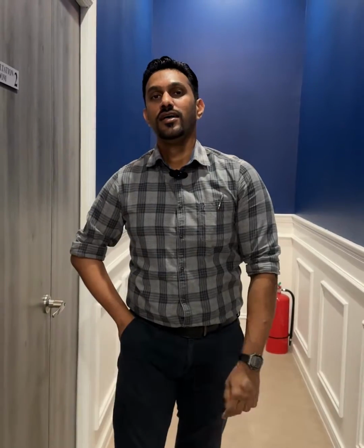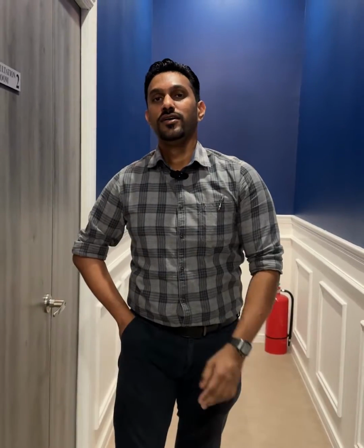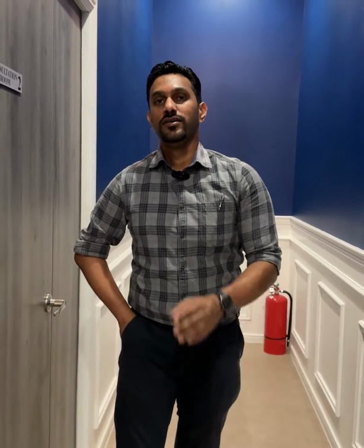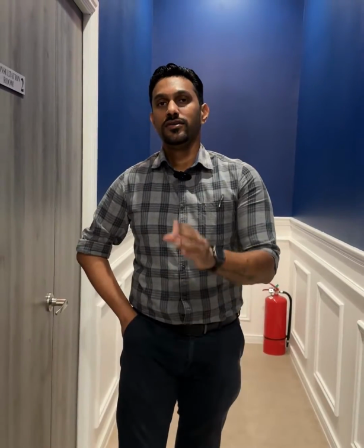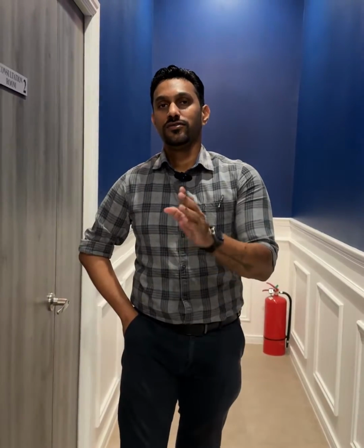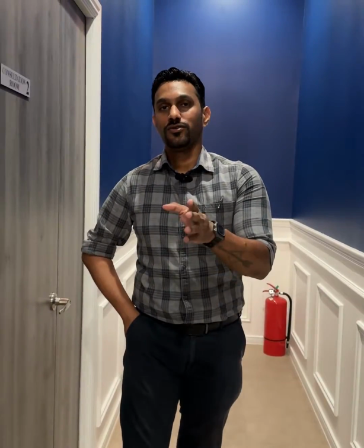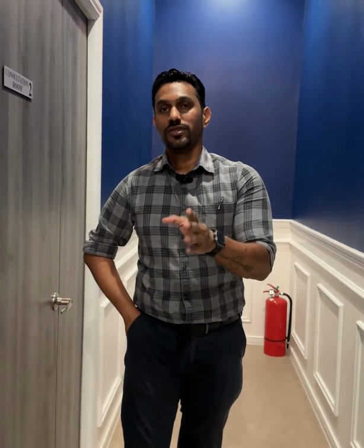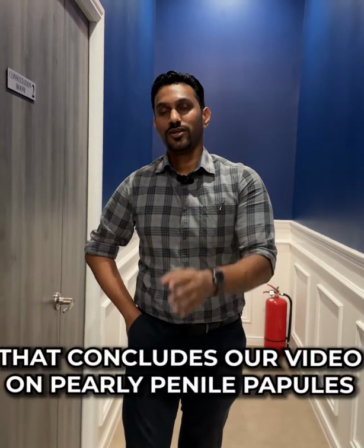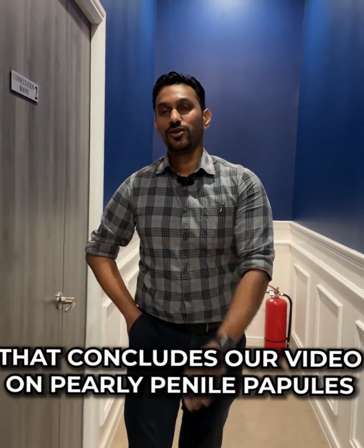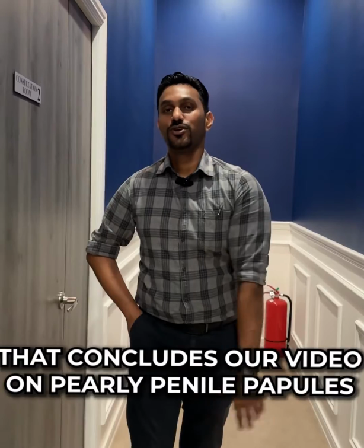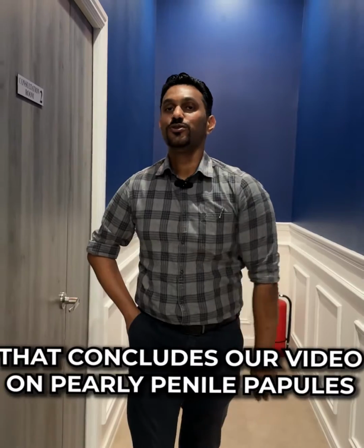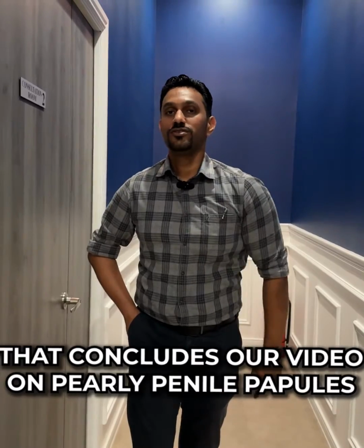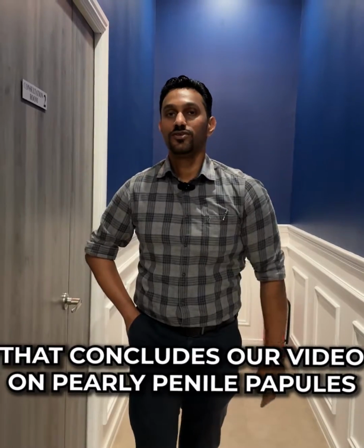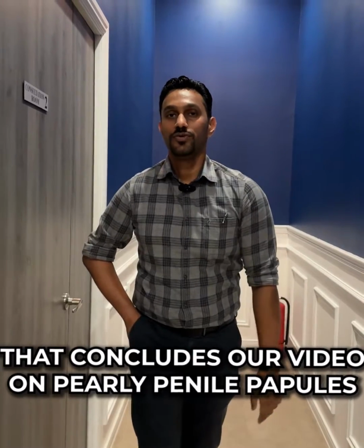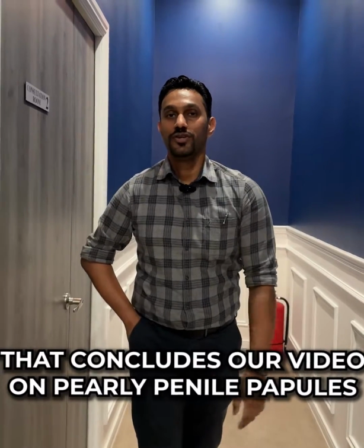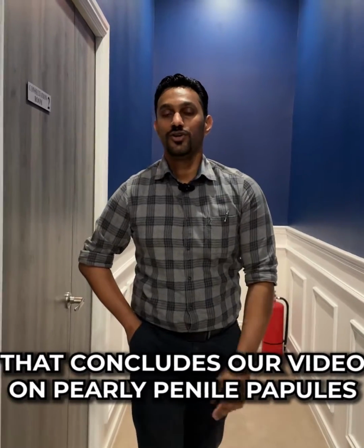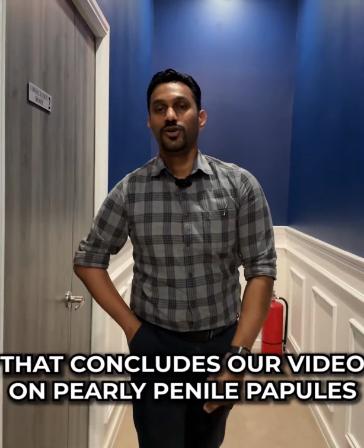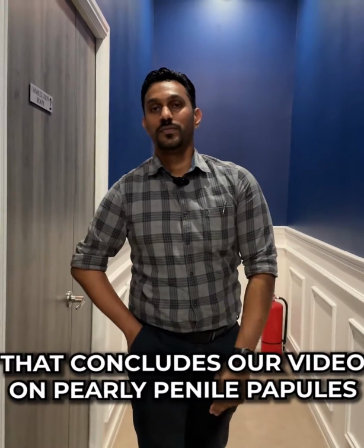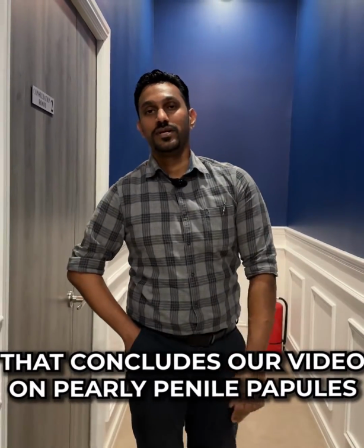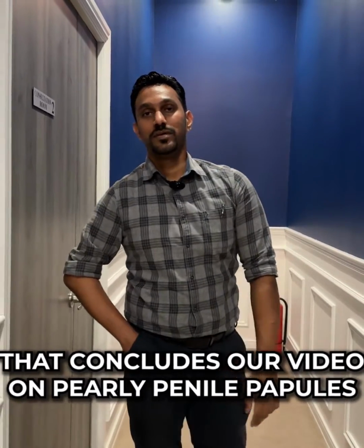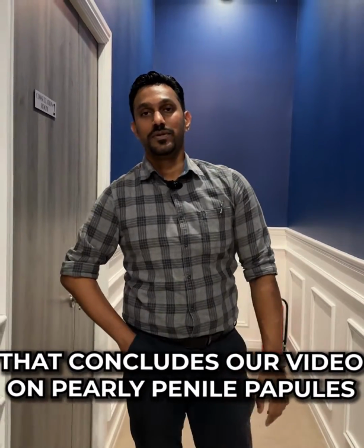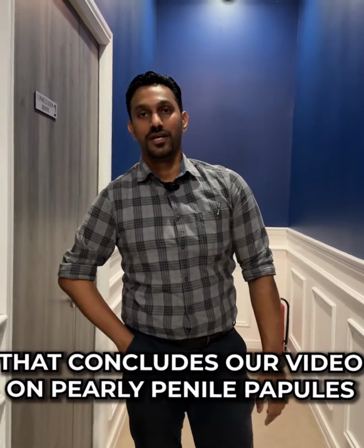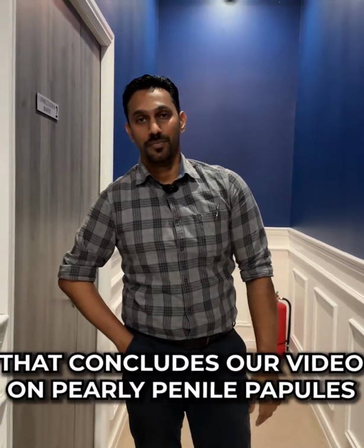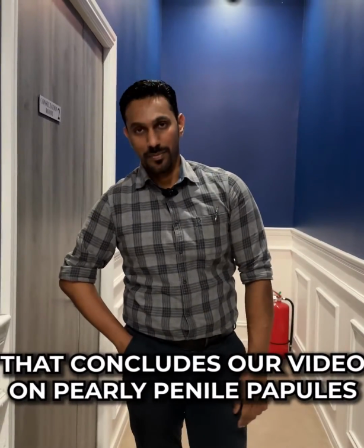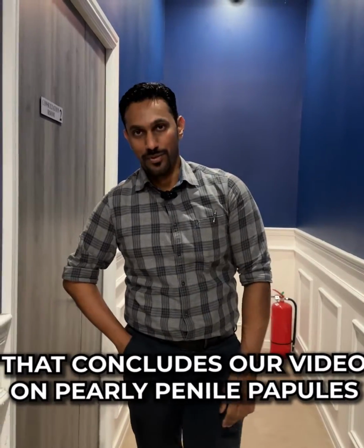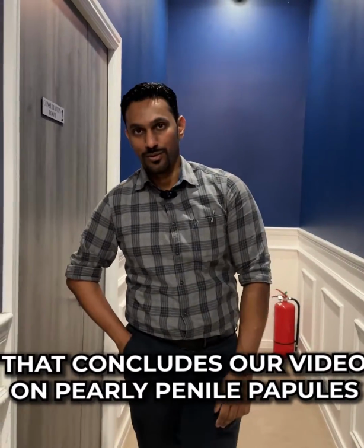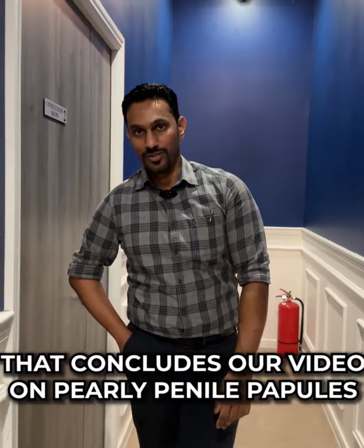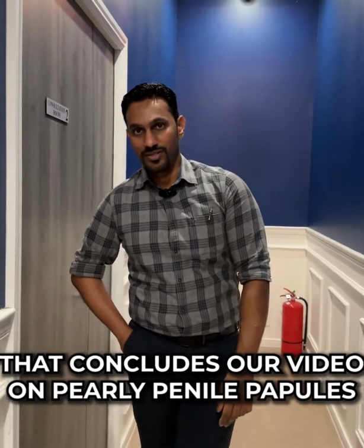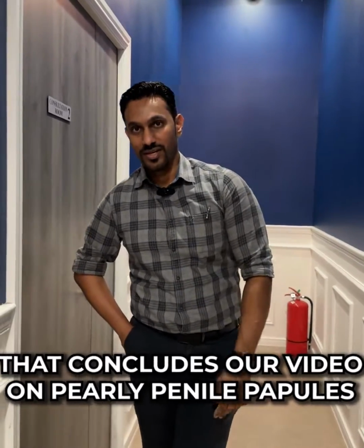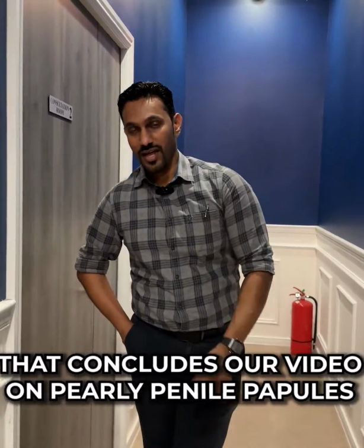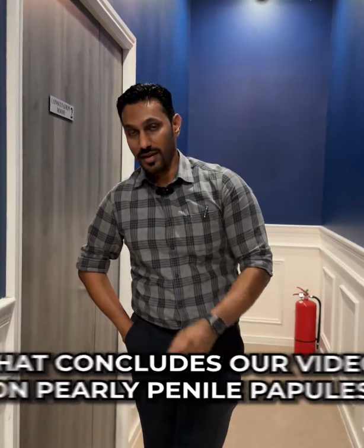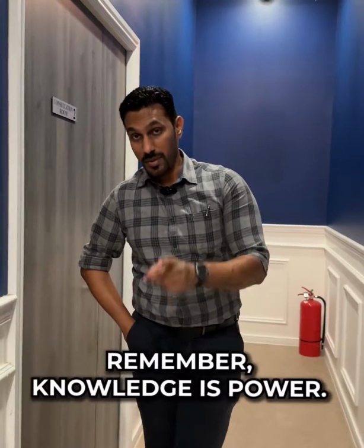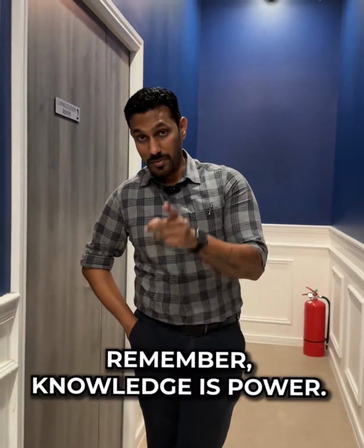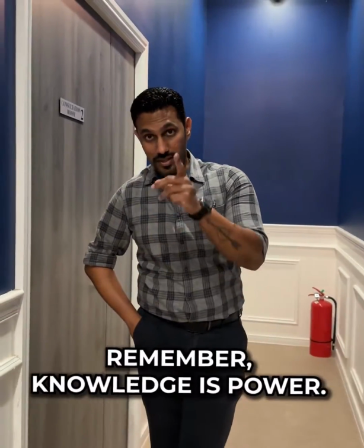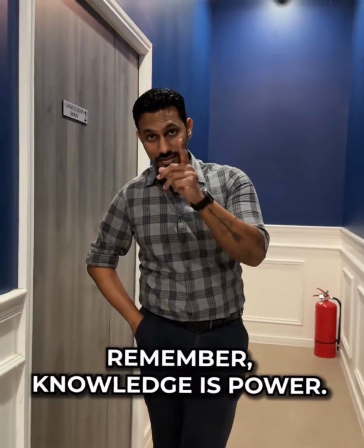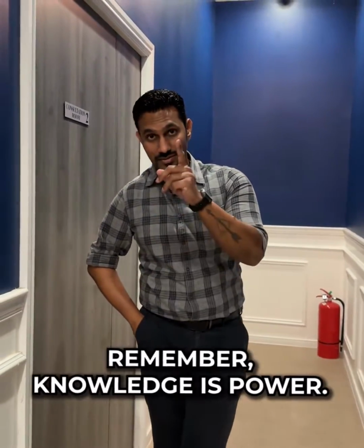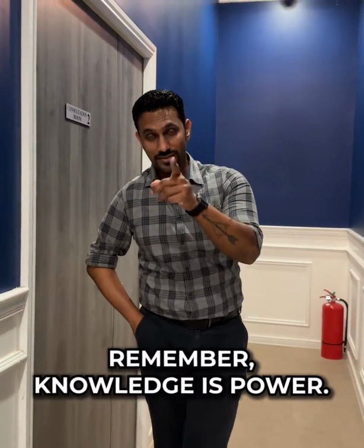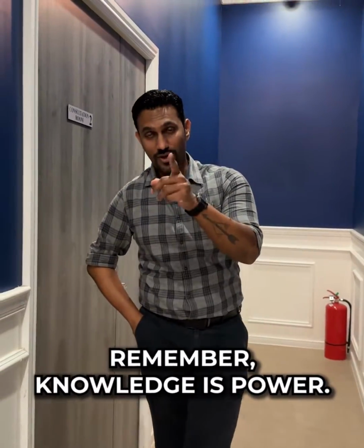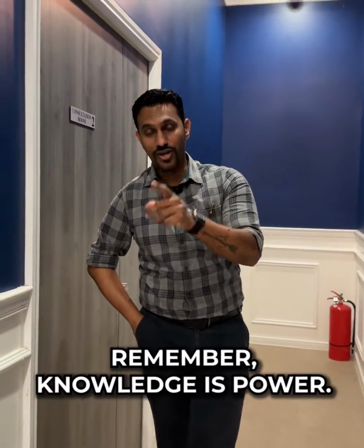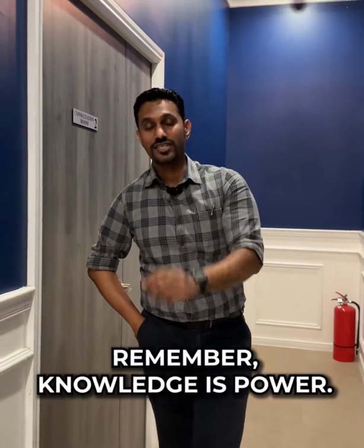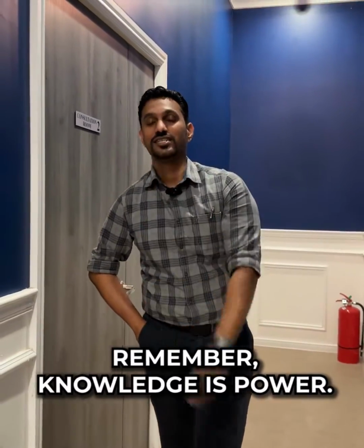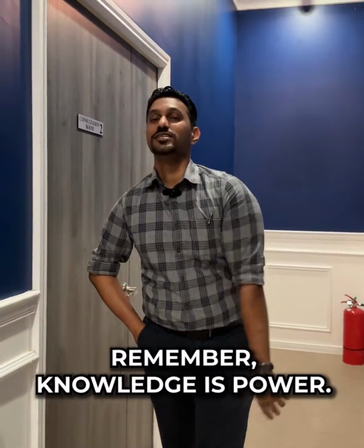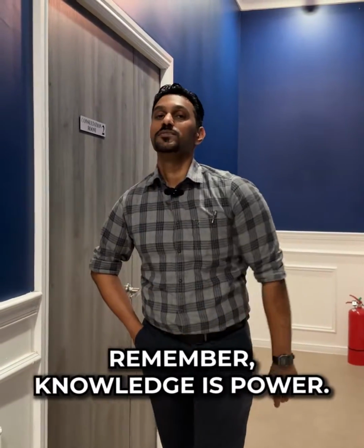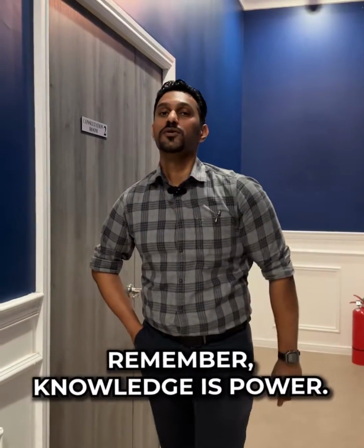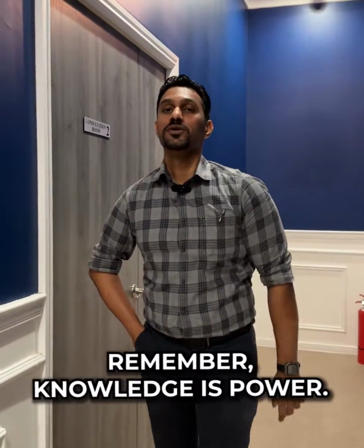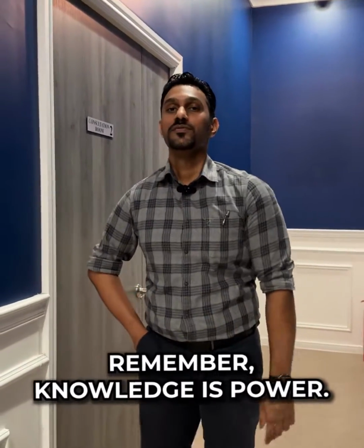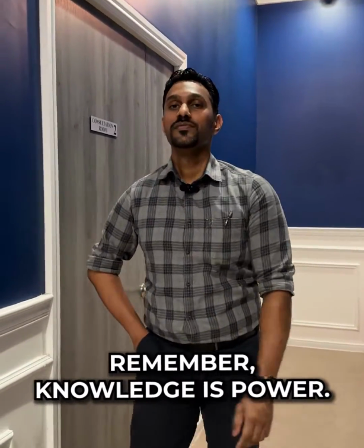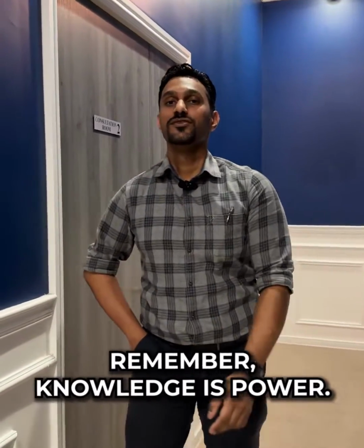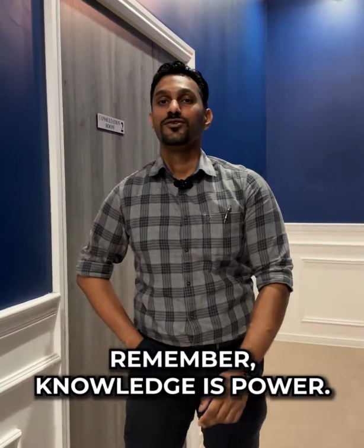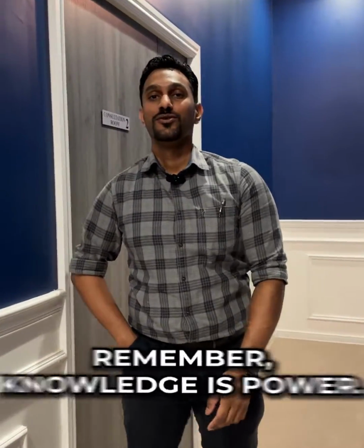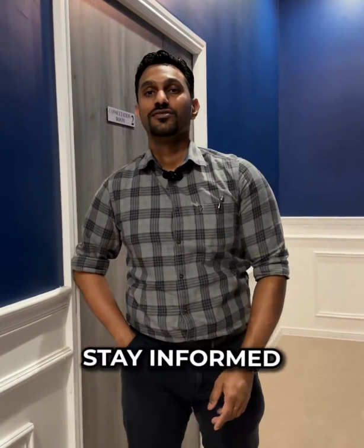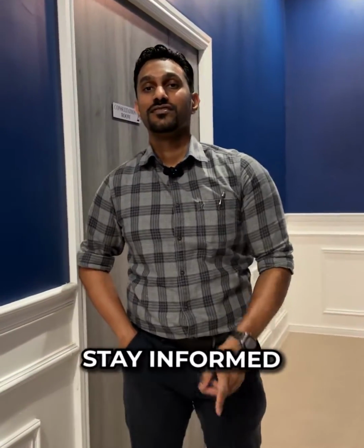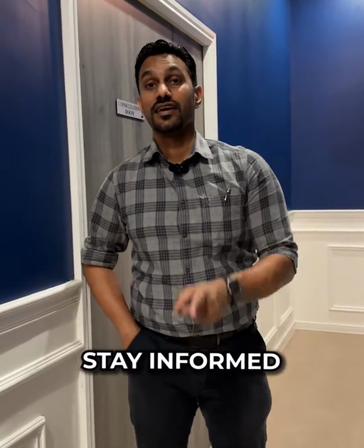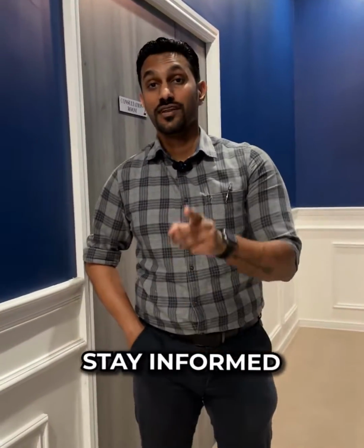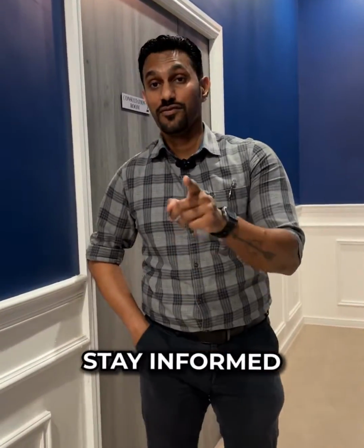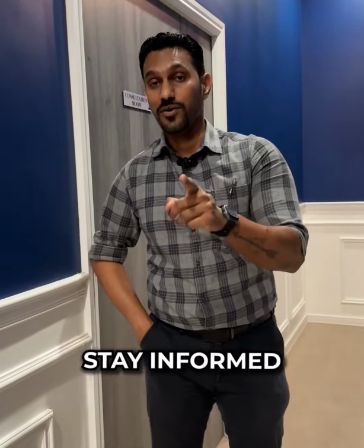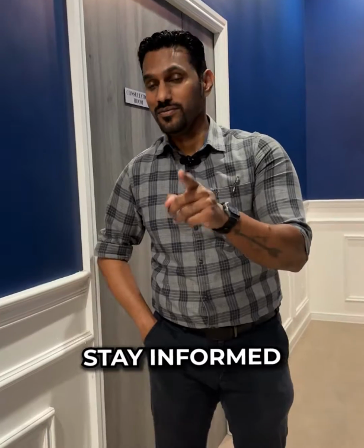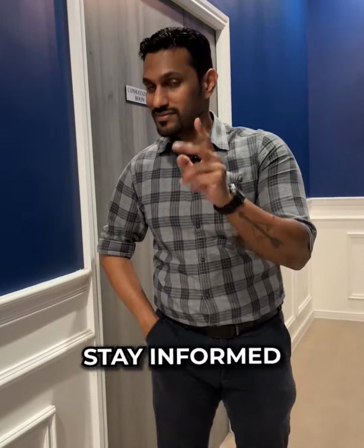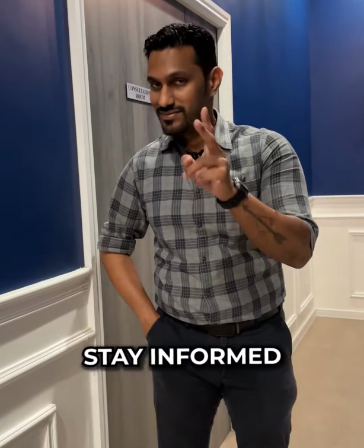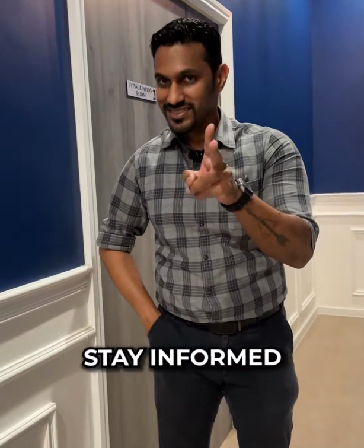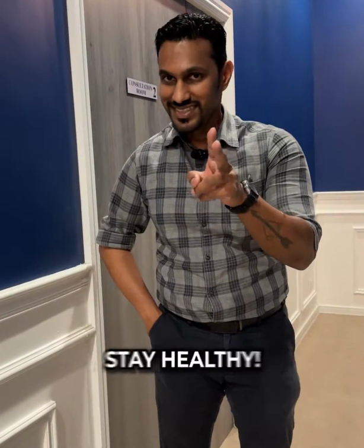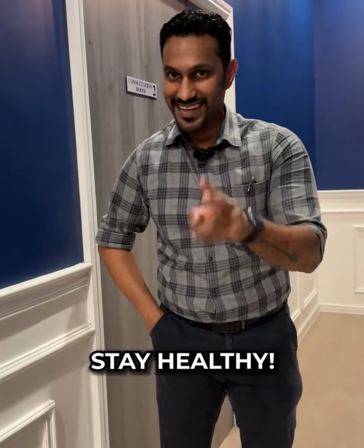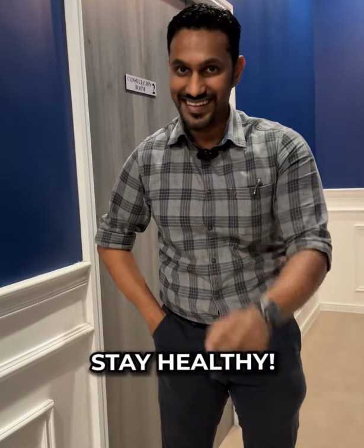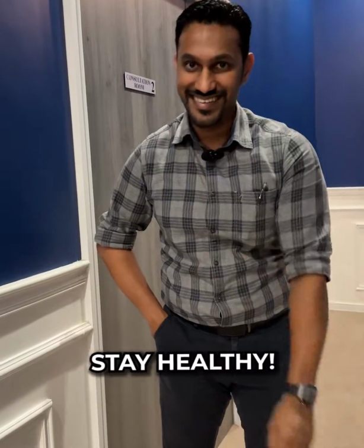So that concludes our video on Pearly Penile Papules. Remember, knowledge is power. So stay informed, stay healthy.